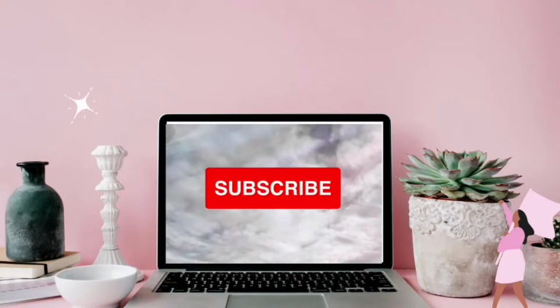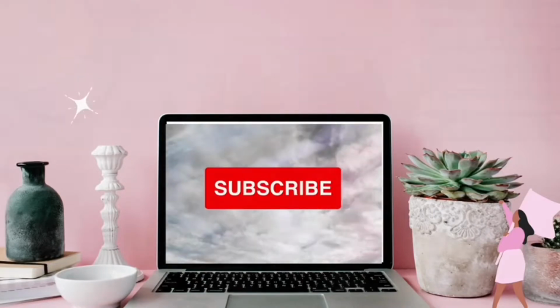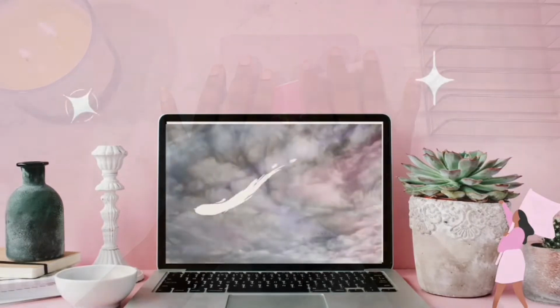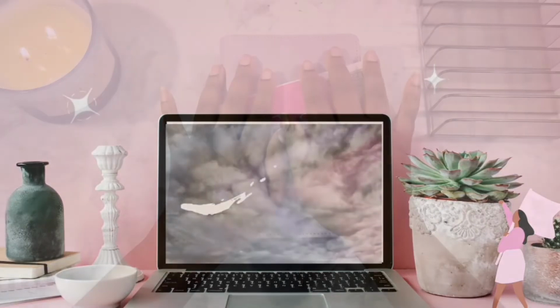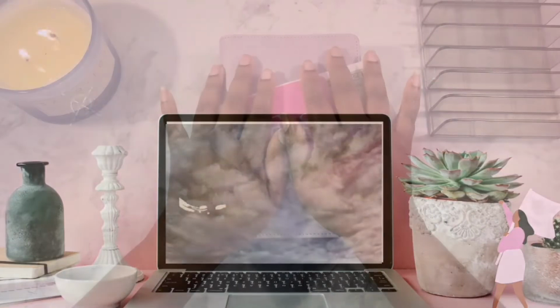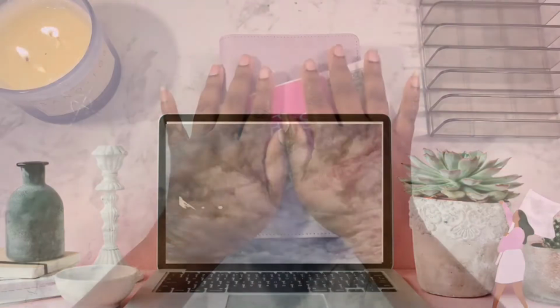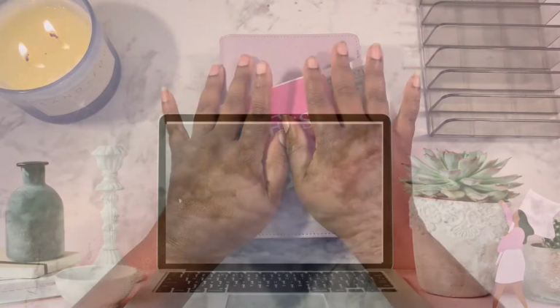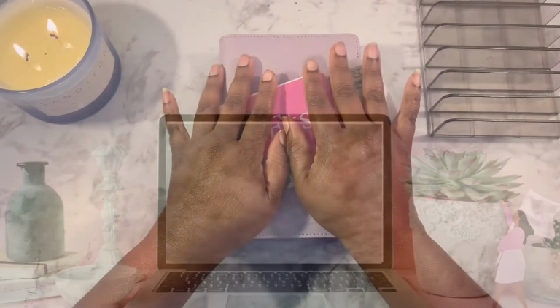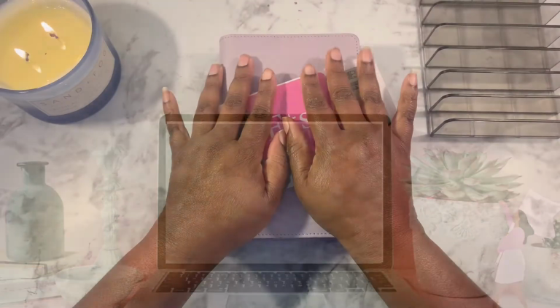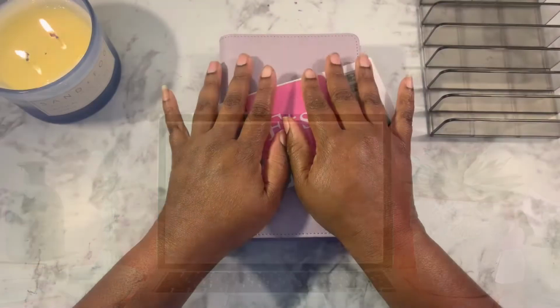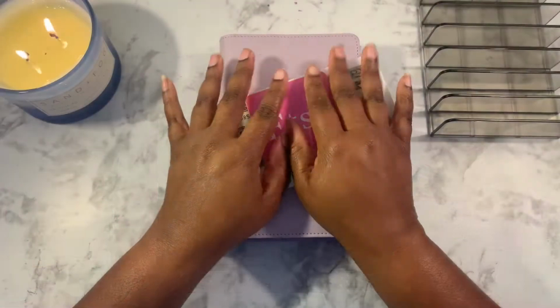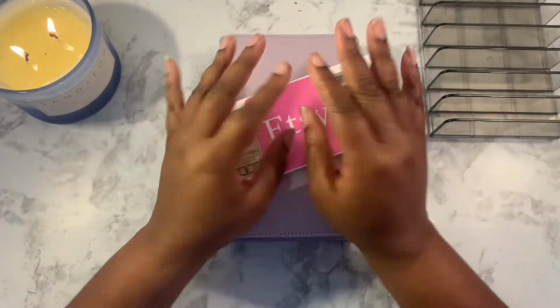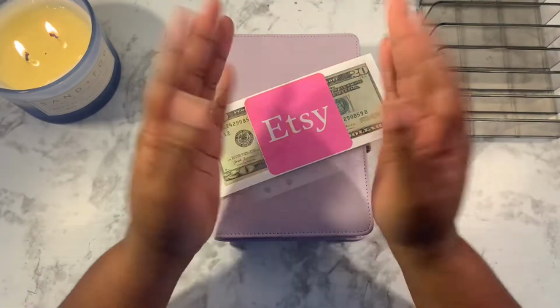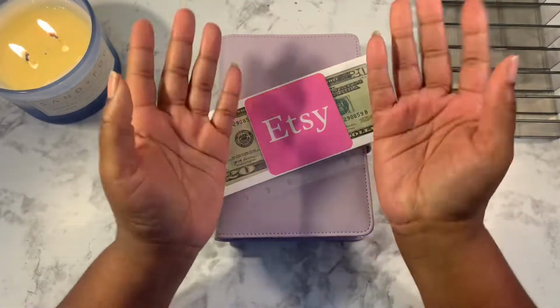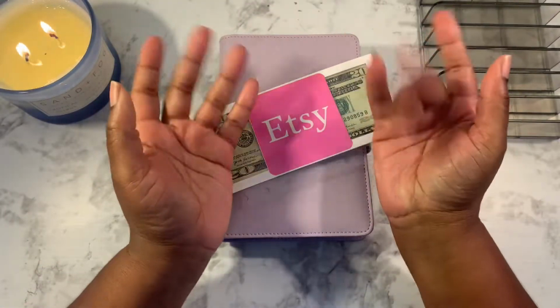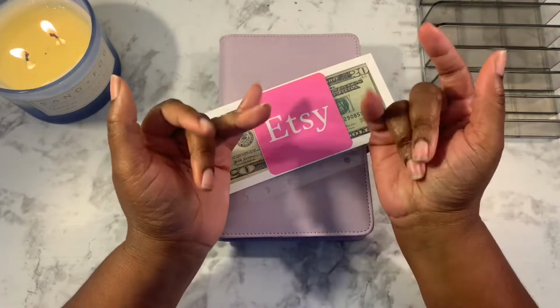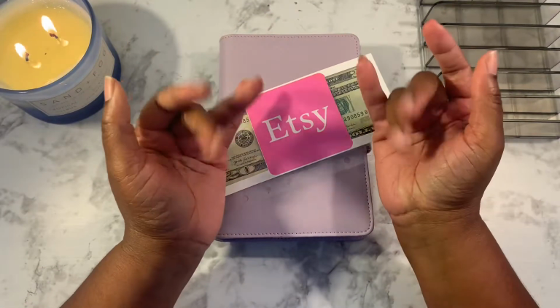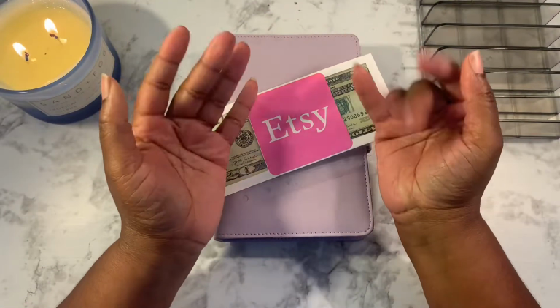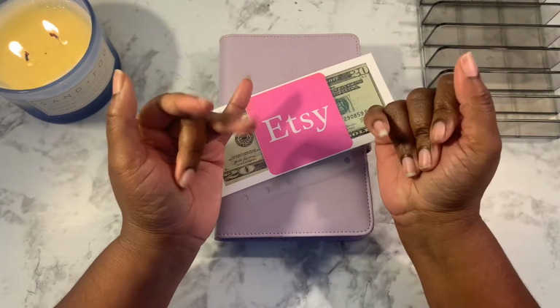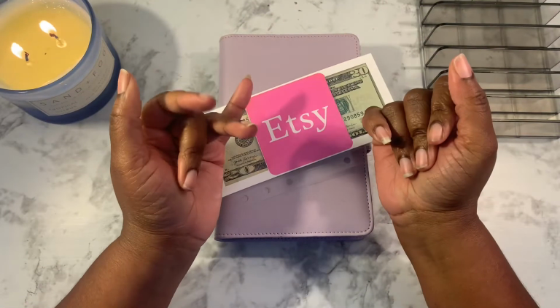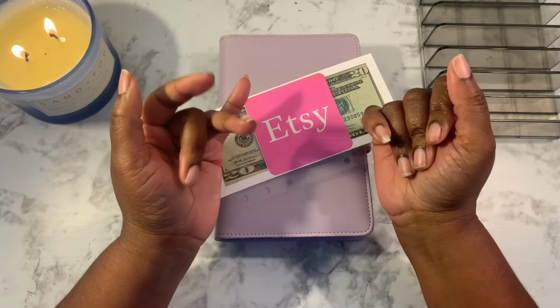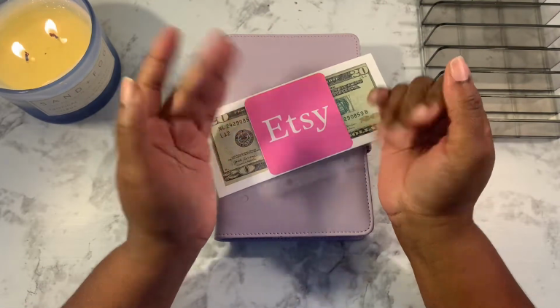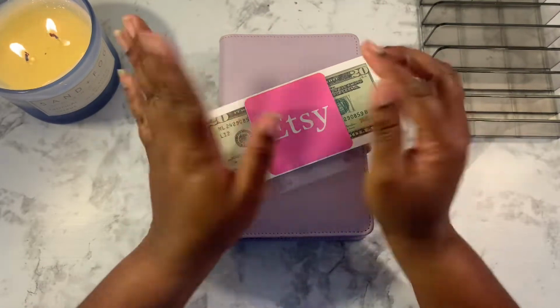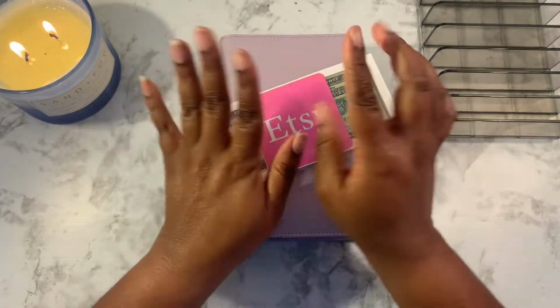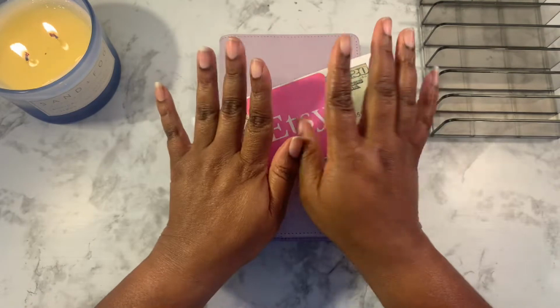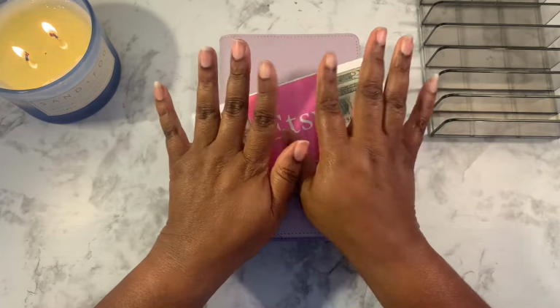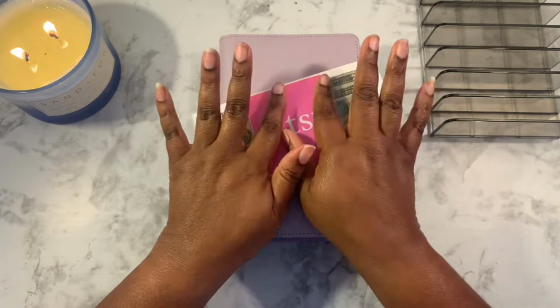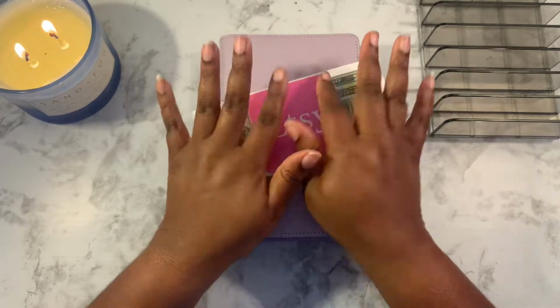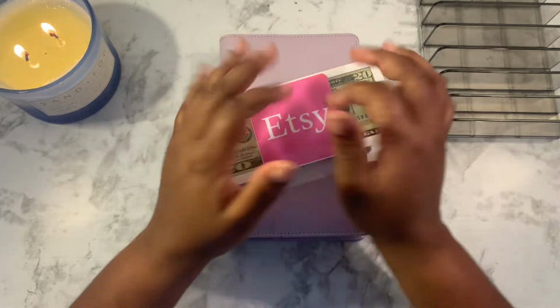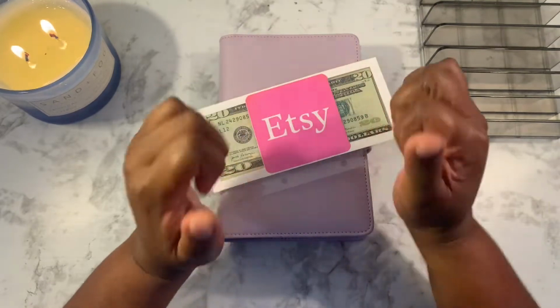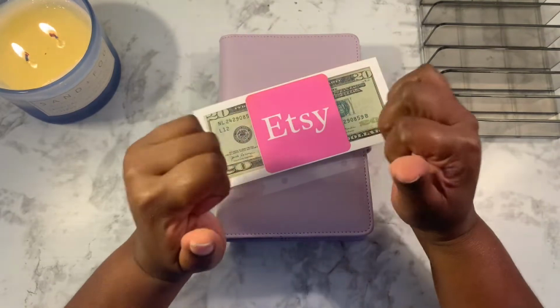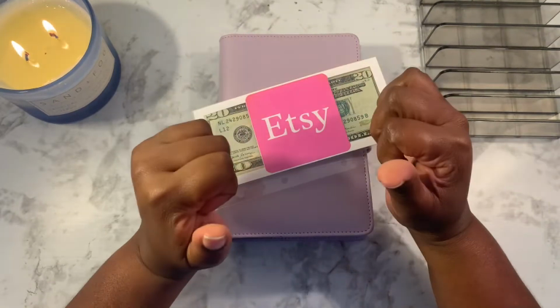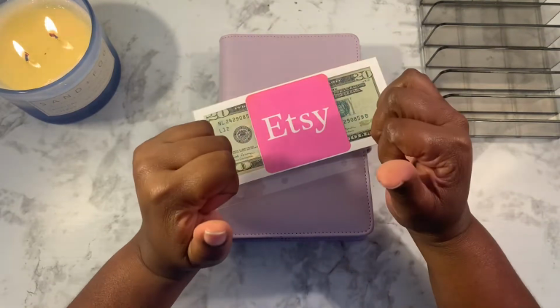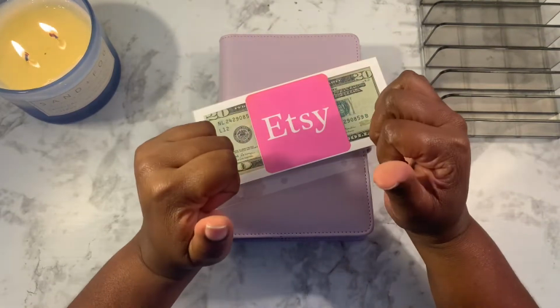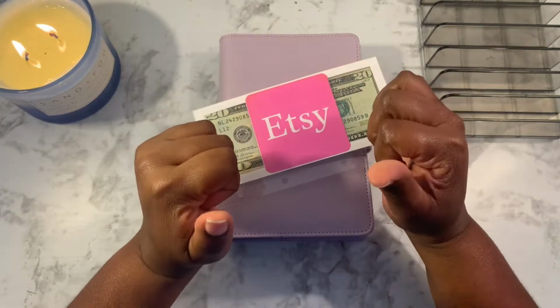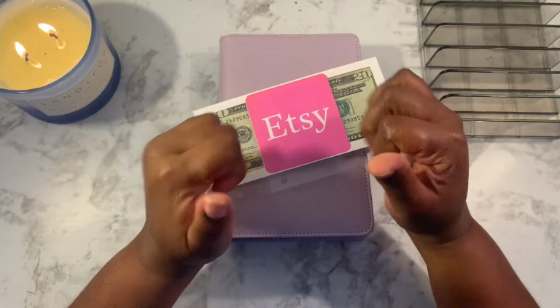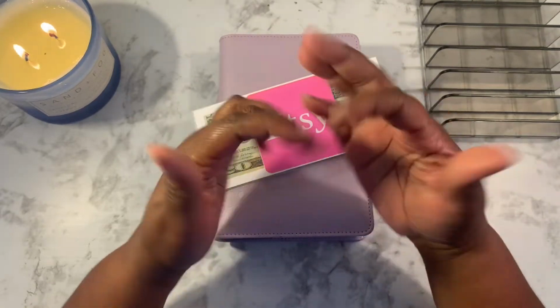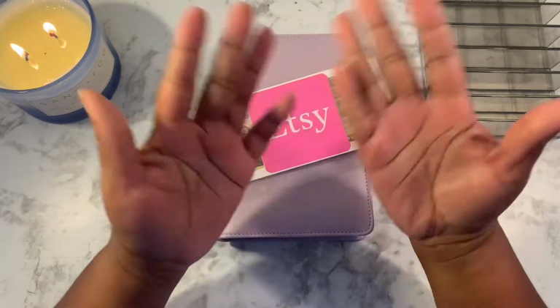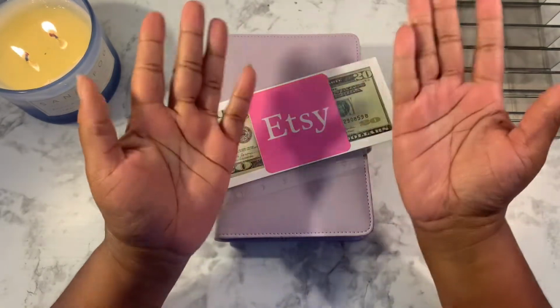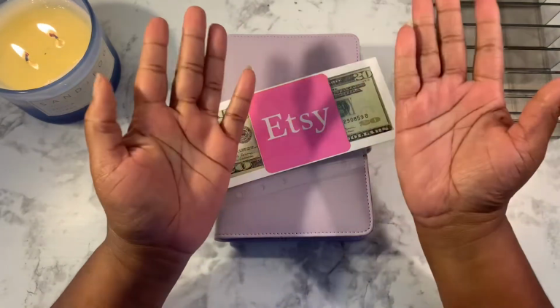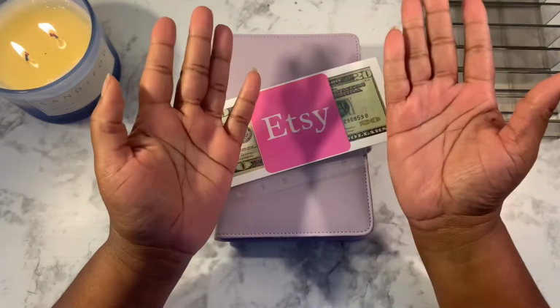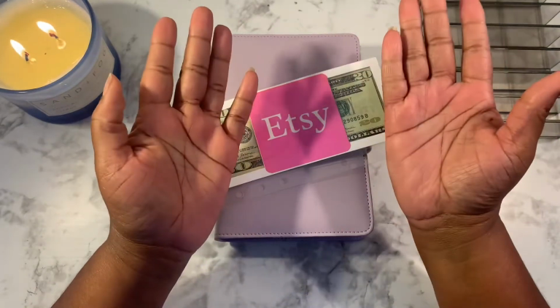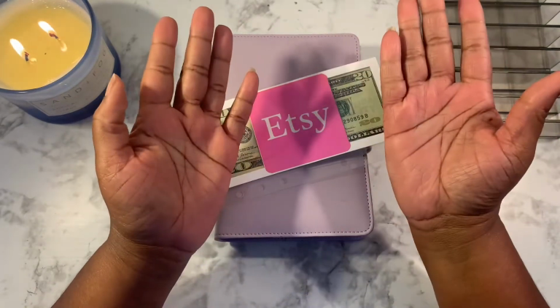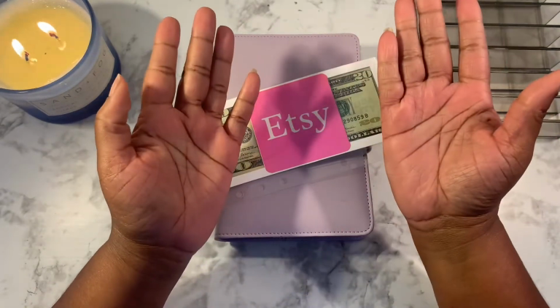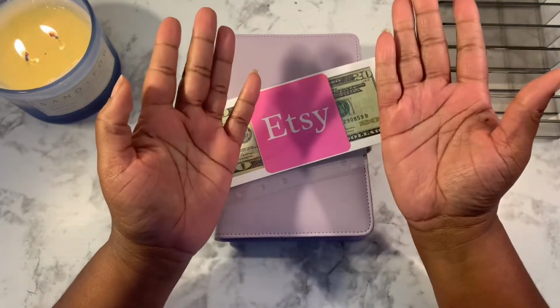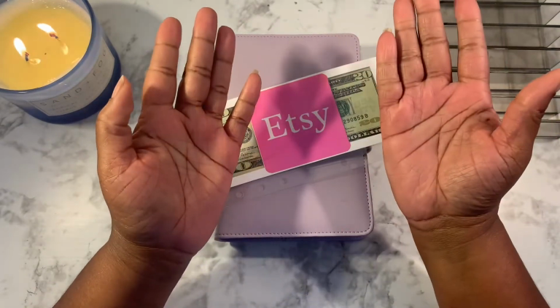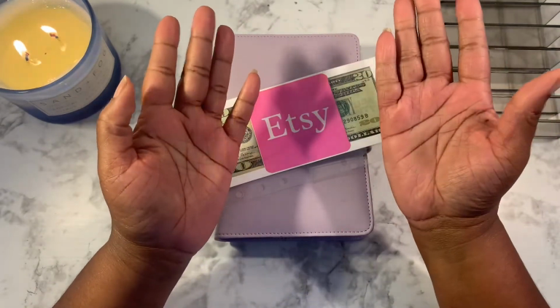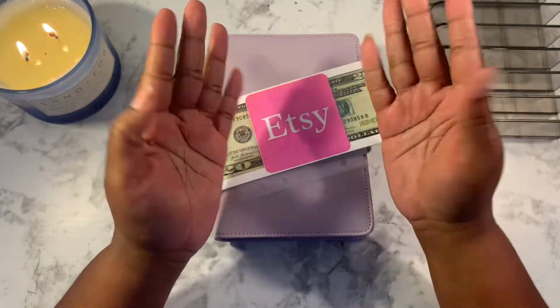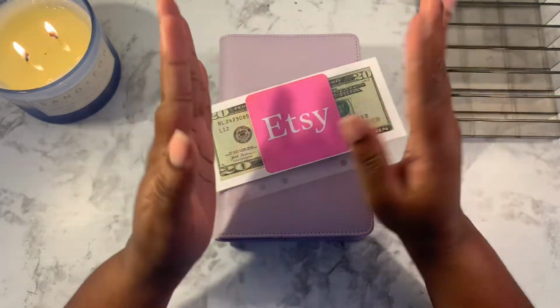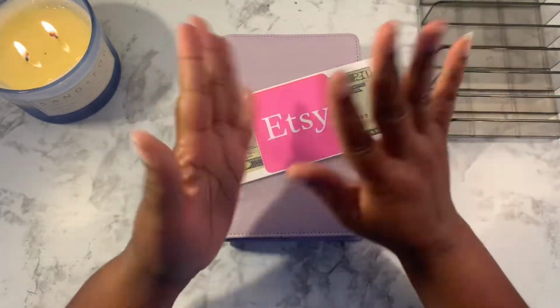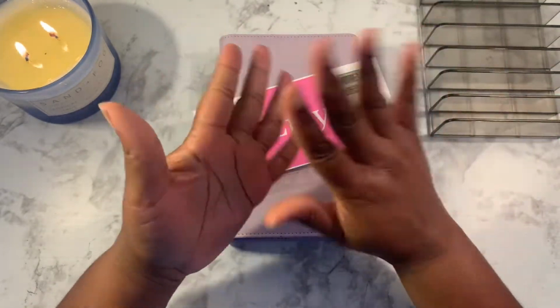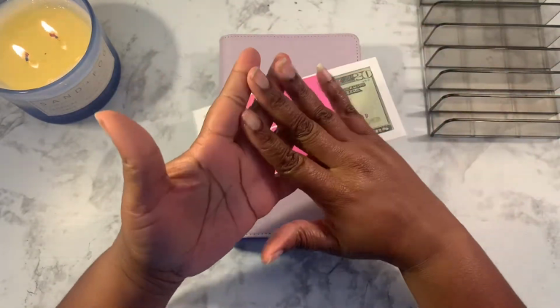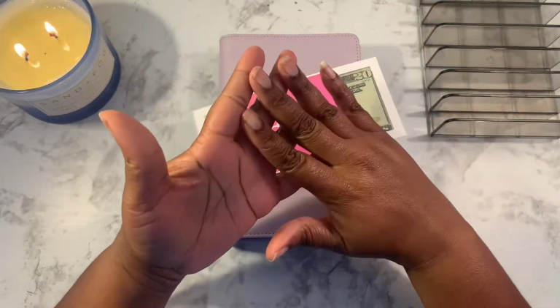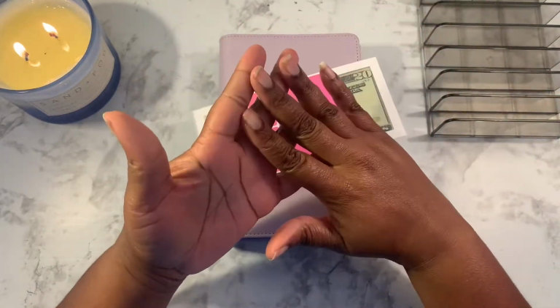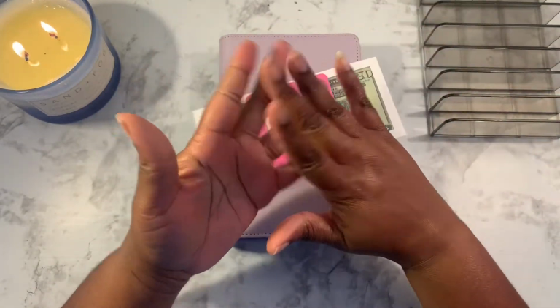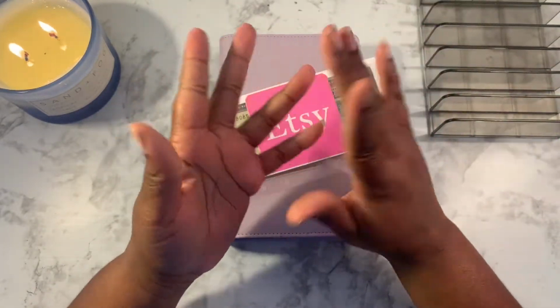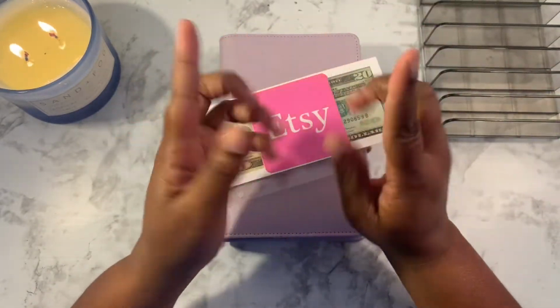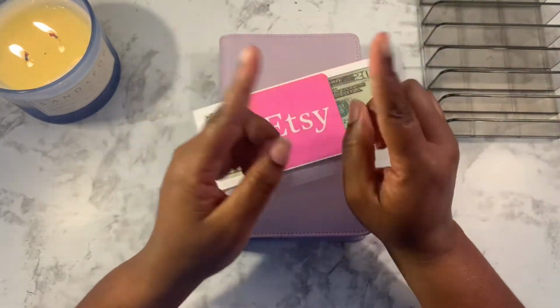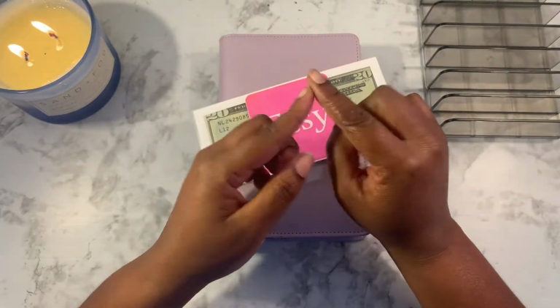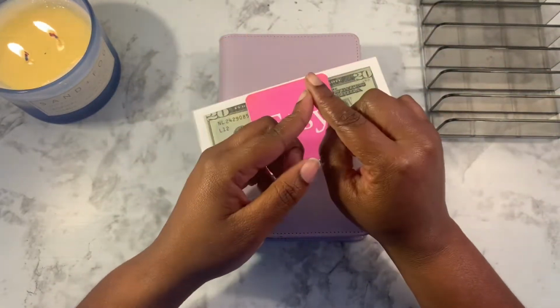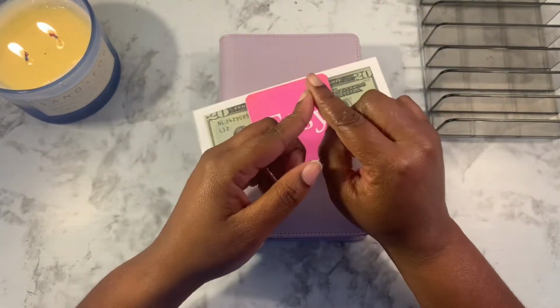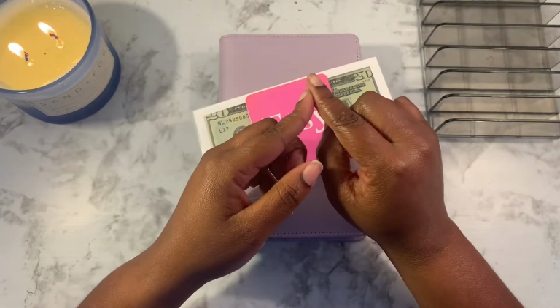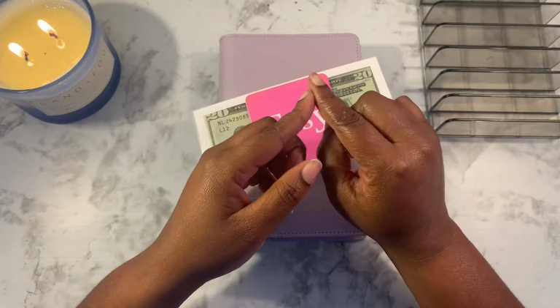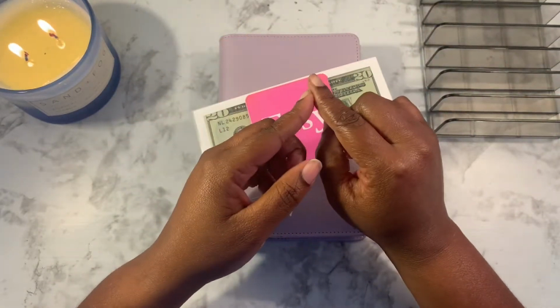Hi everyone, welcome to Budget with Nessa. If you're new here, my name is Nessa. I'm a zero-based budgeter and a single mother on a low income.